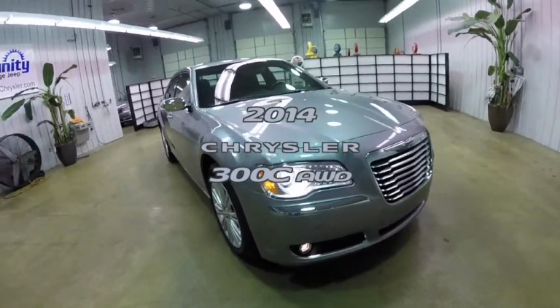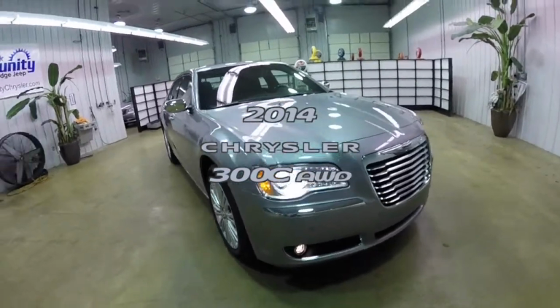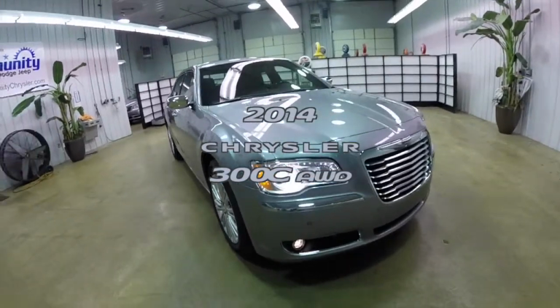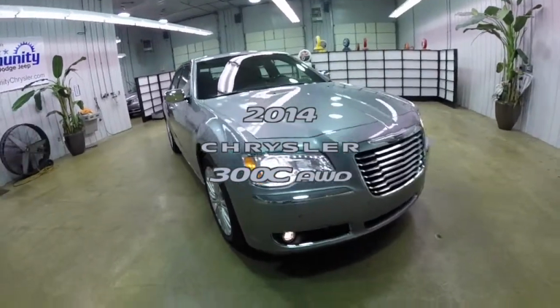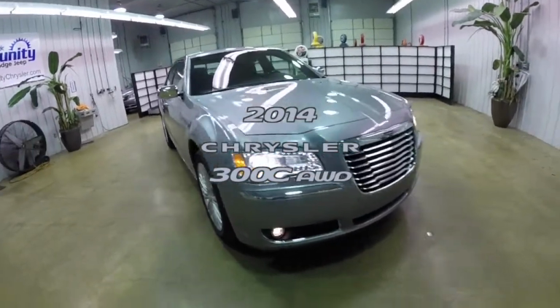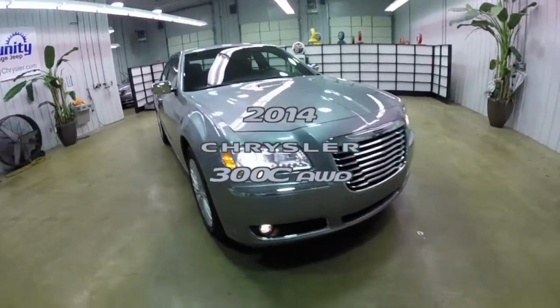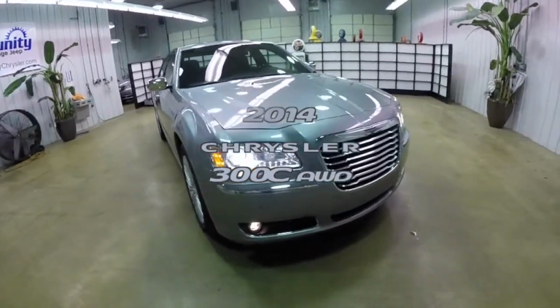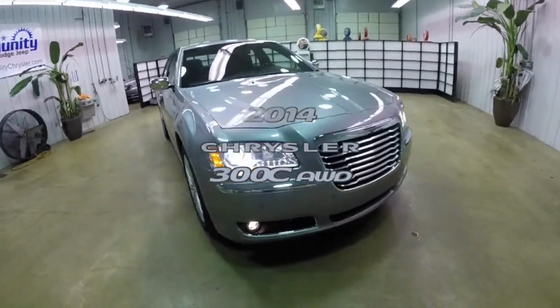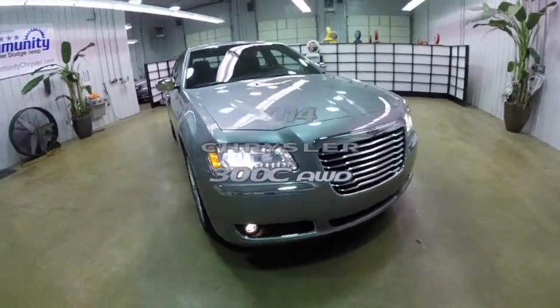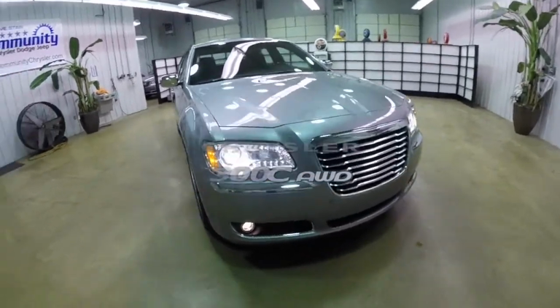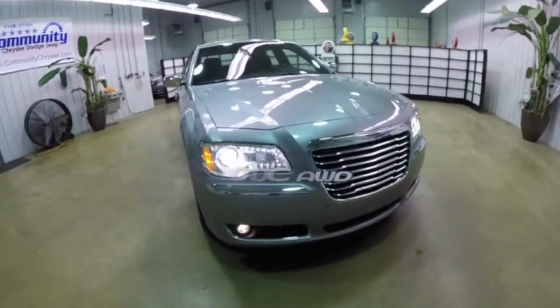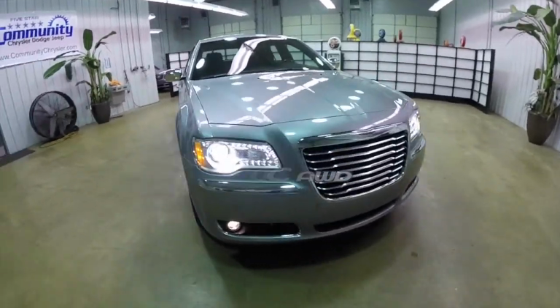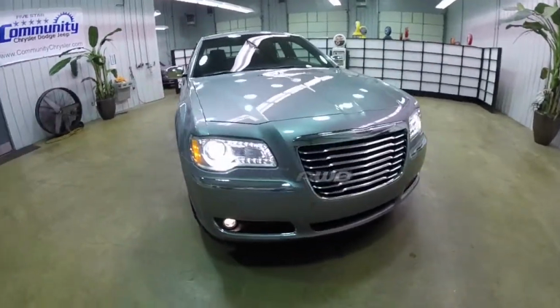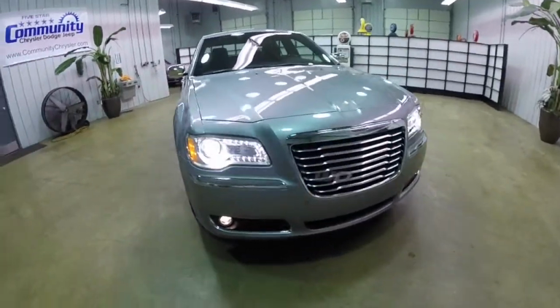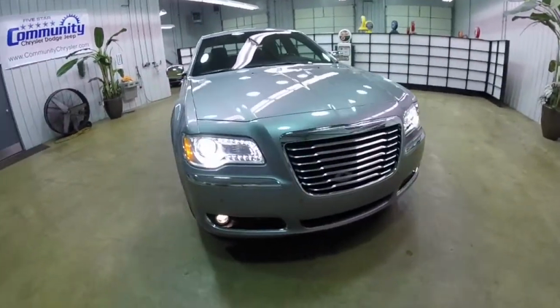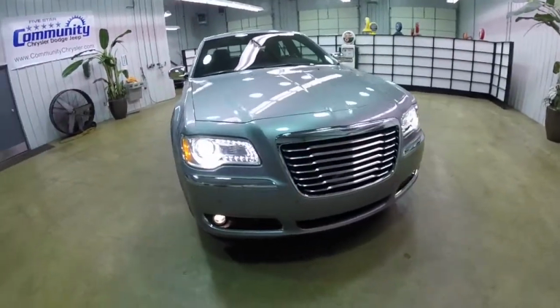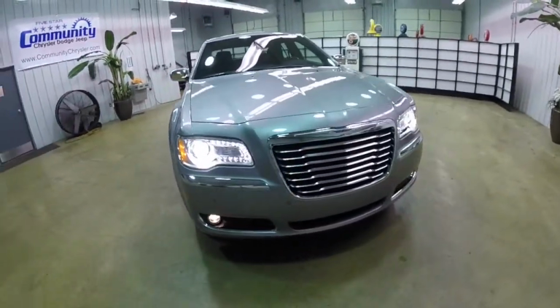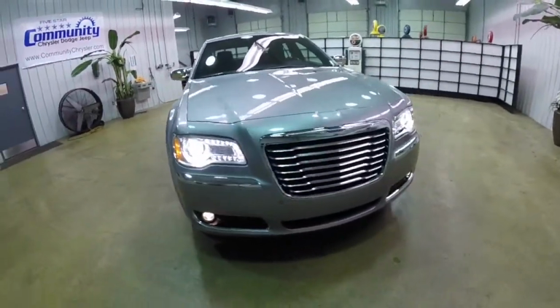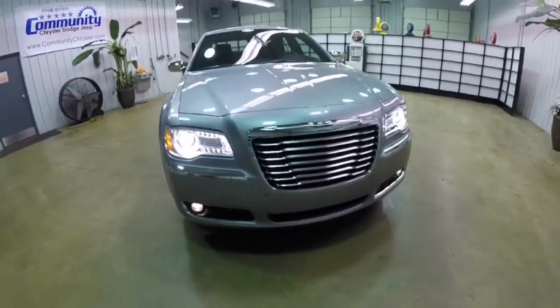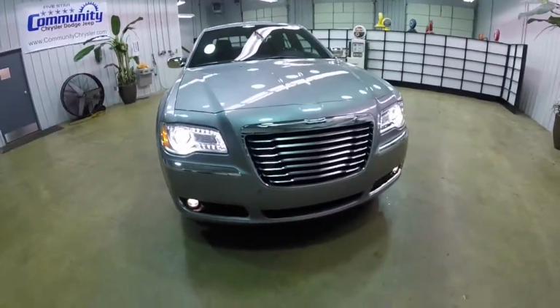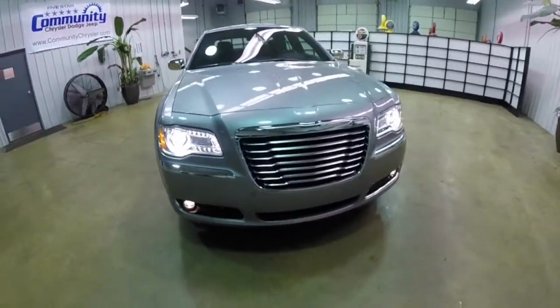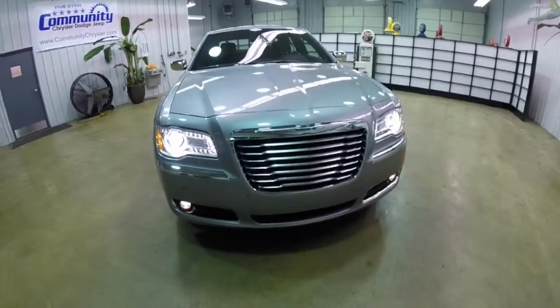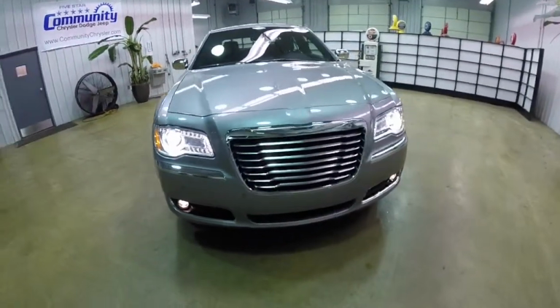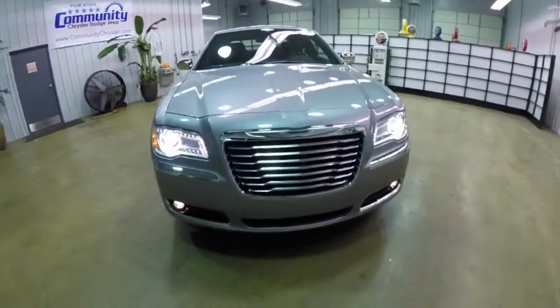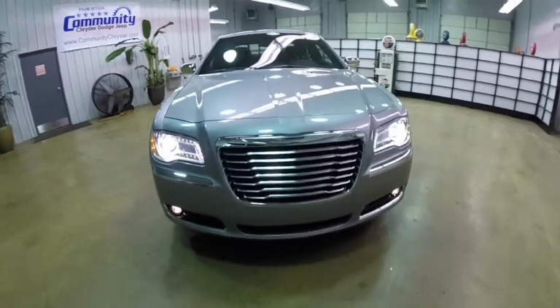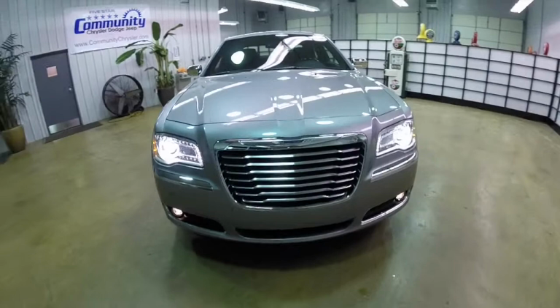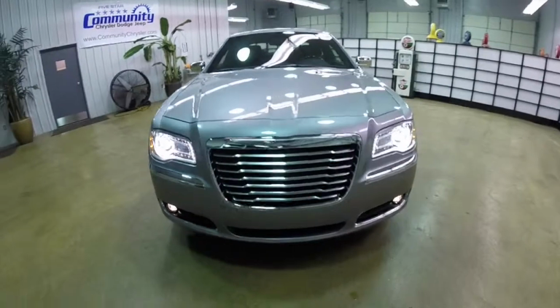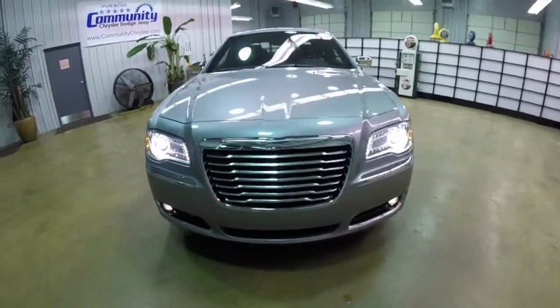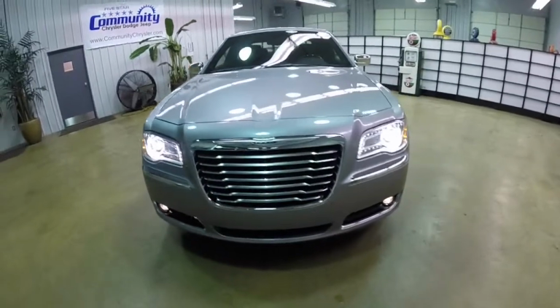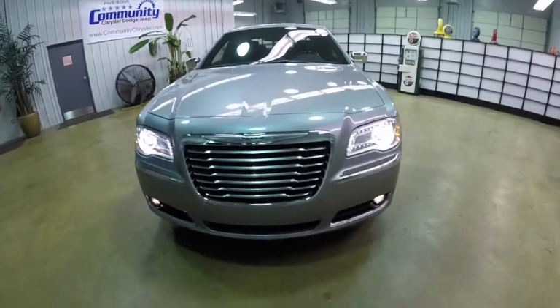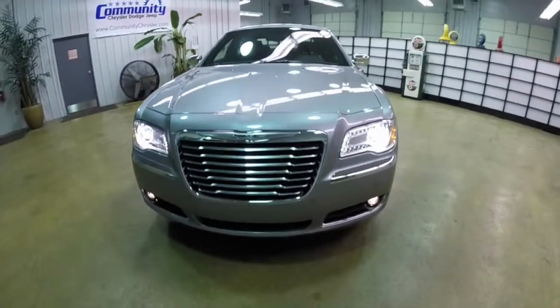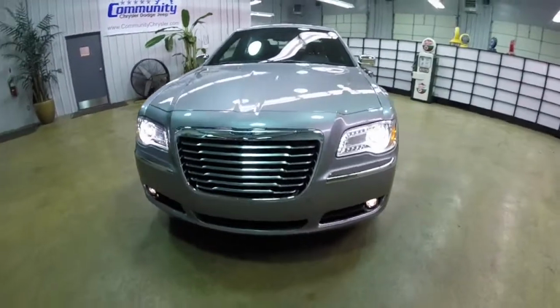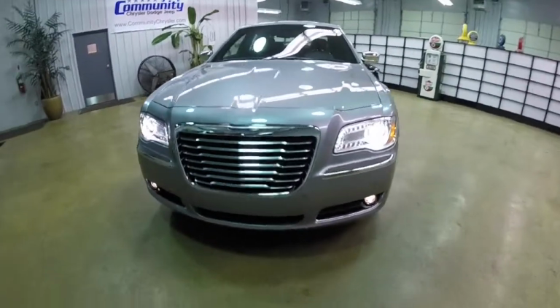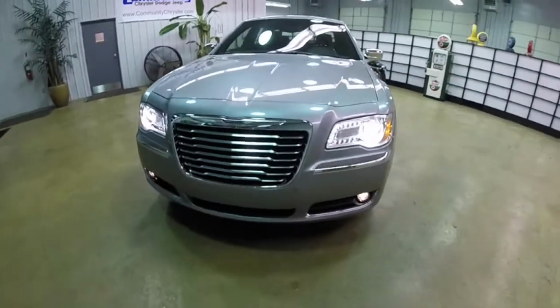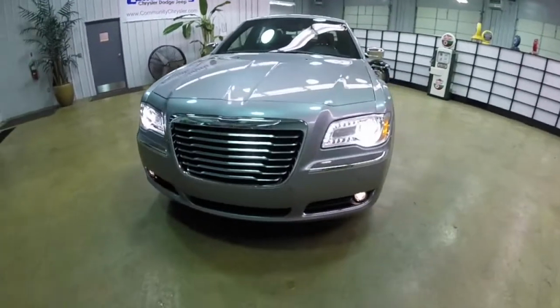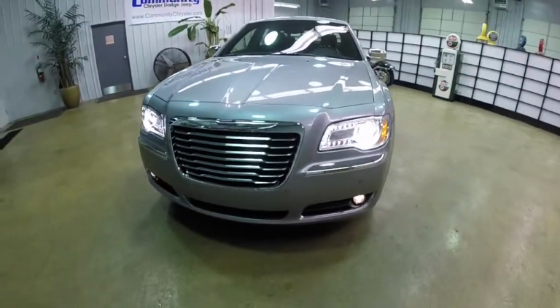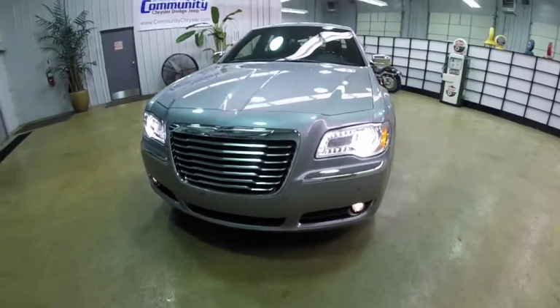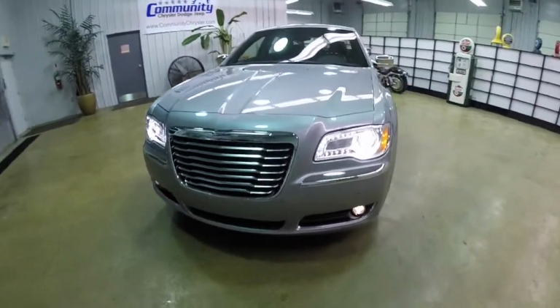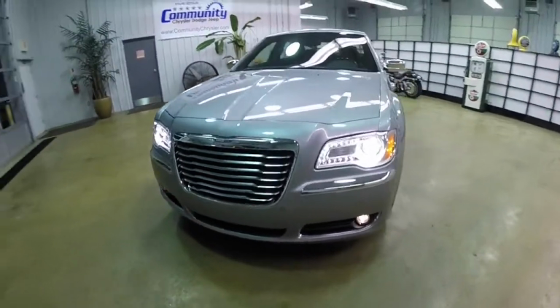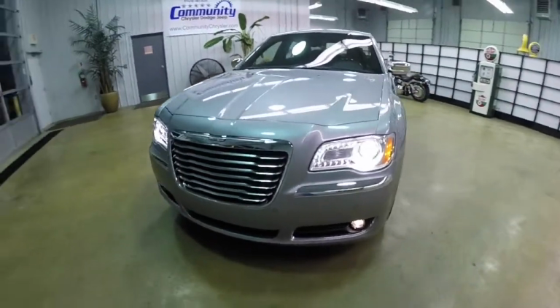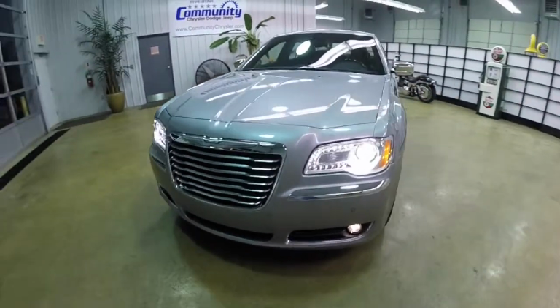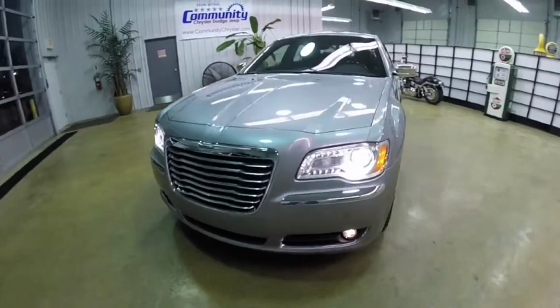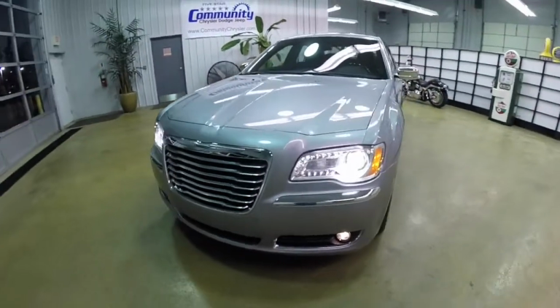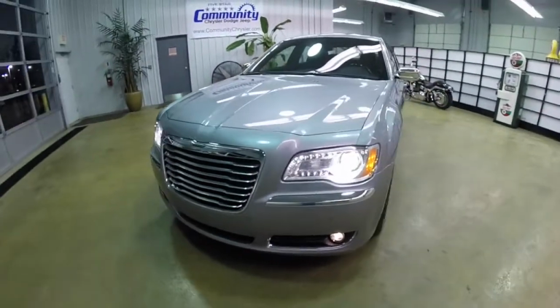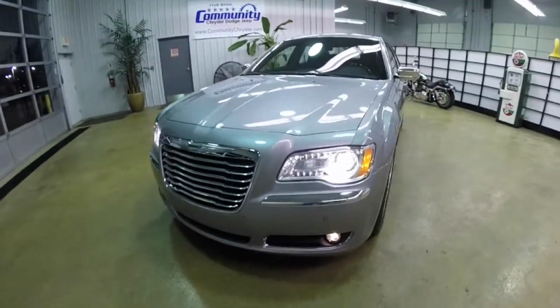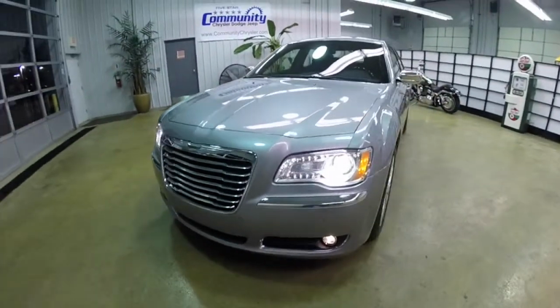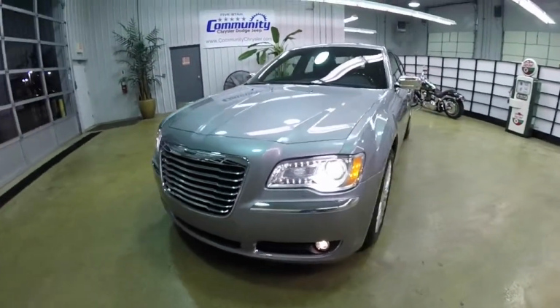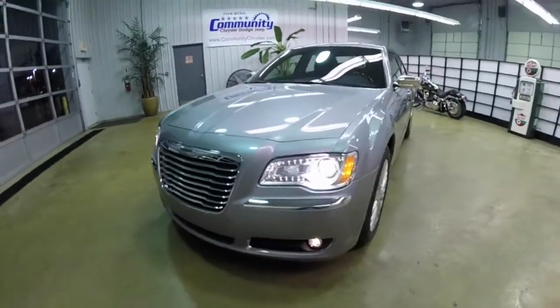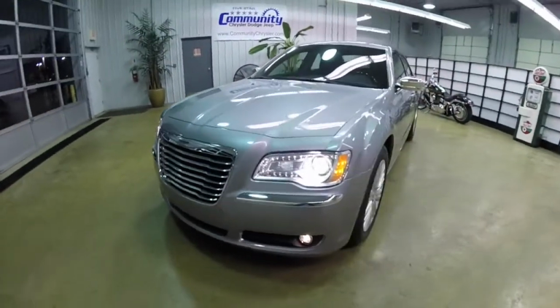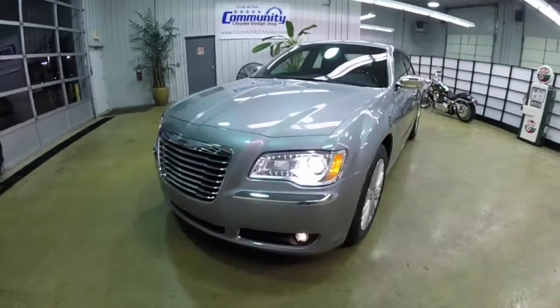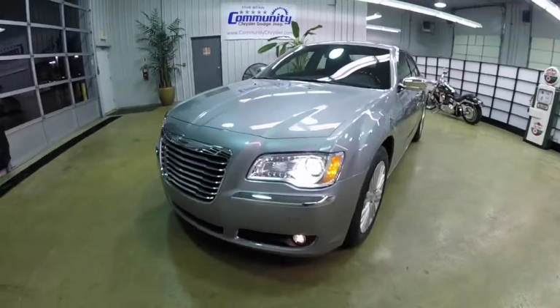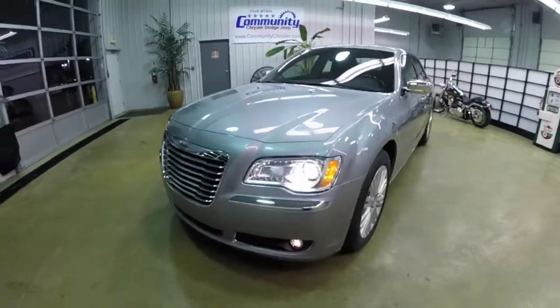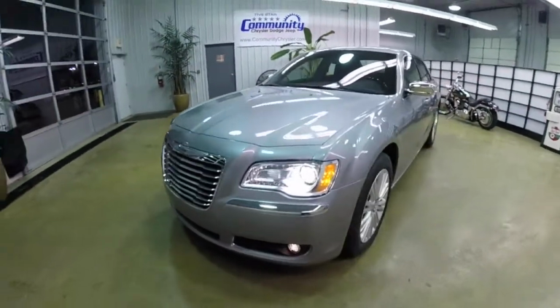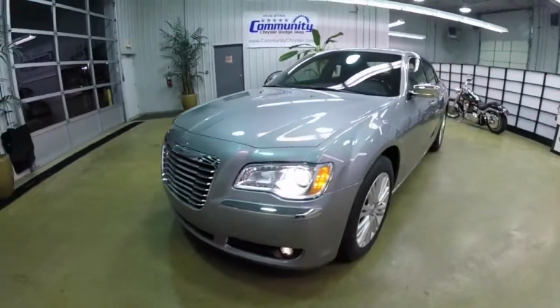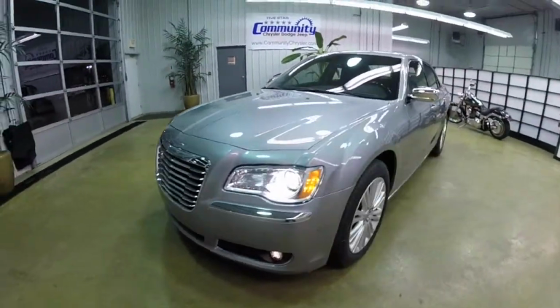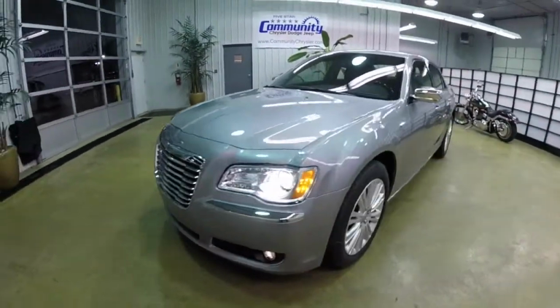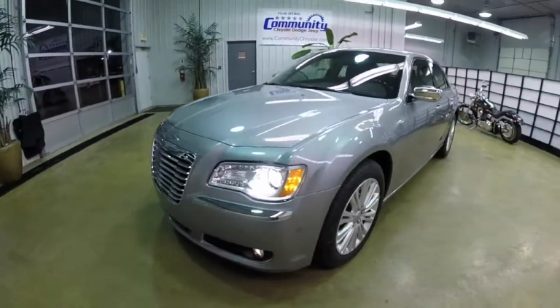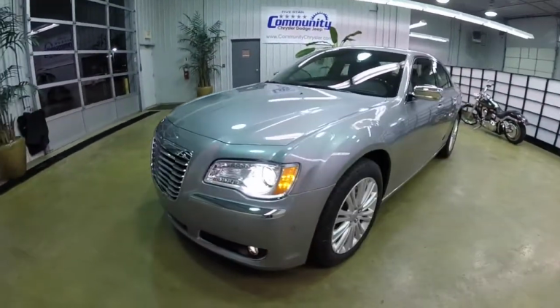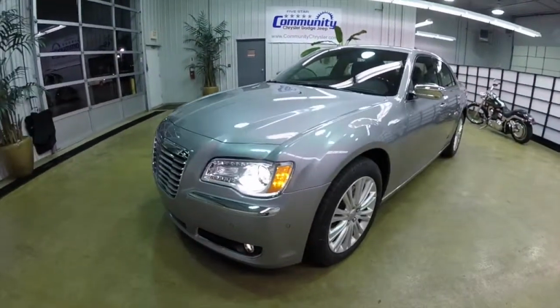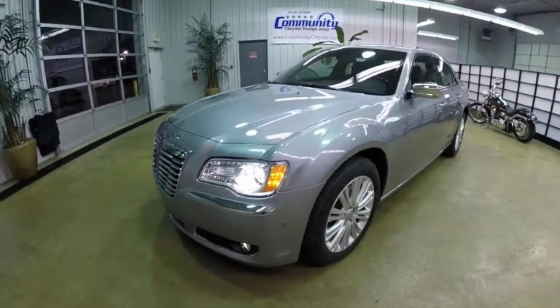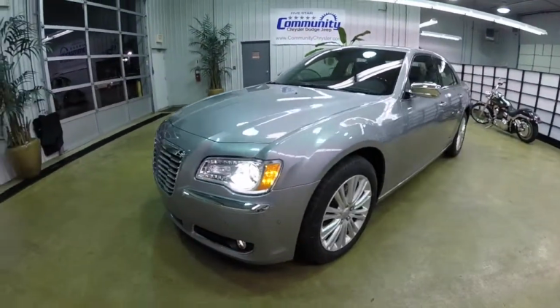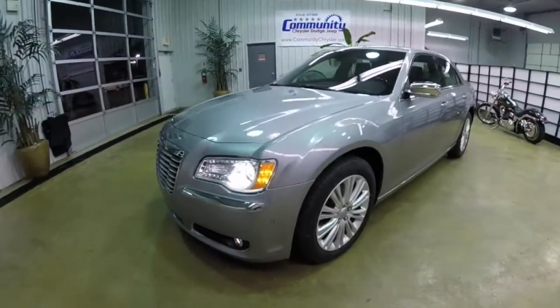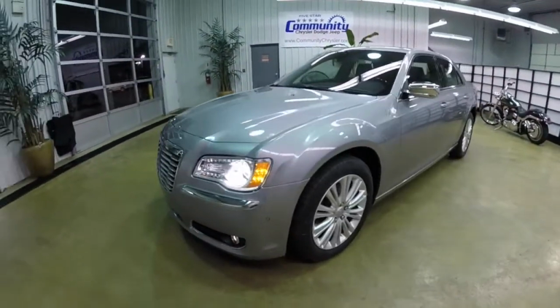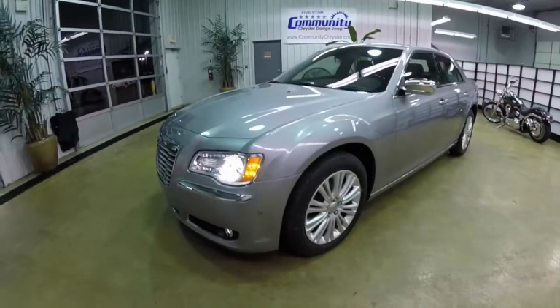Hello everyone. Today we're going to take a quick walk around look at this brand new 2014 Chrysler 300C all-wheel drive.